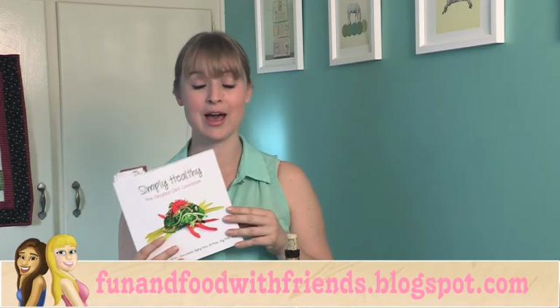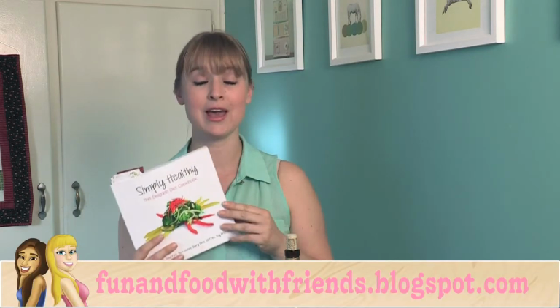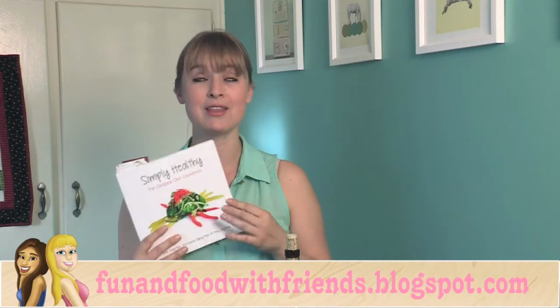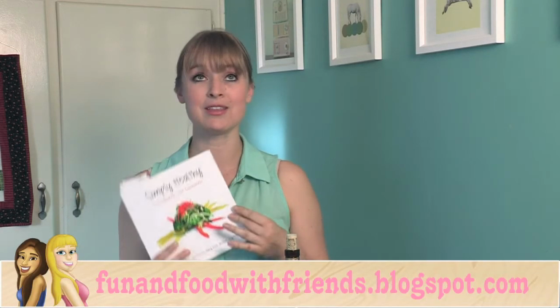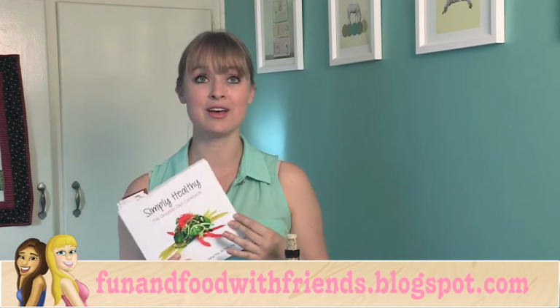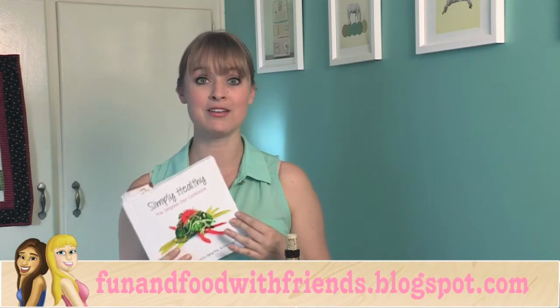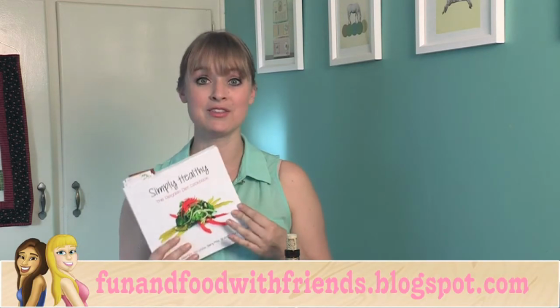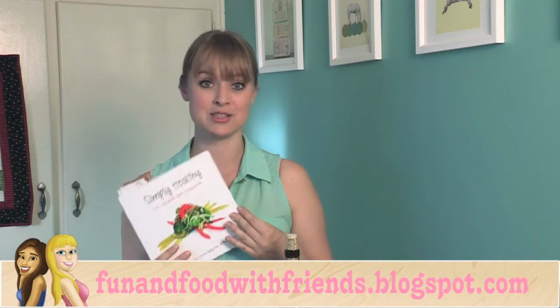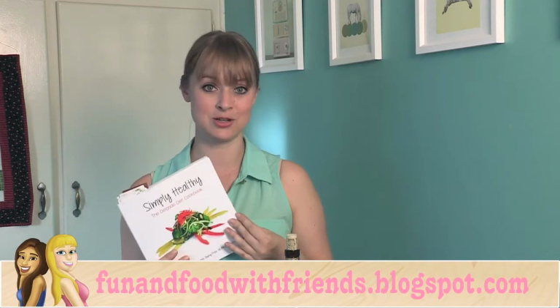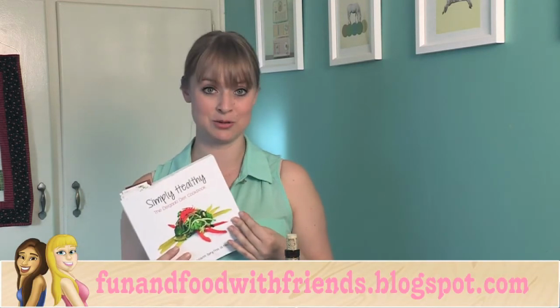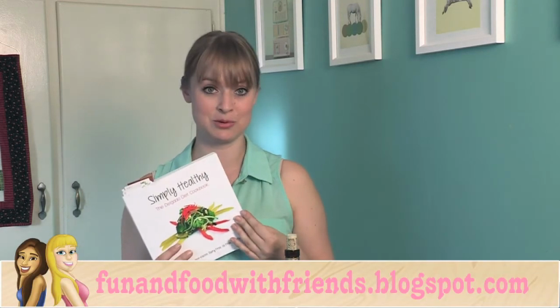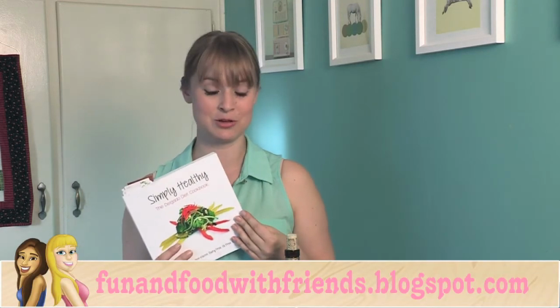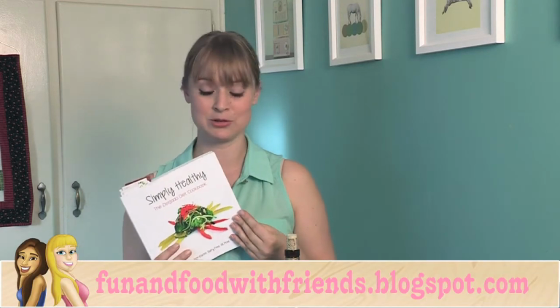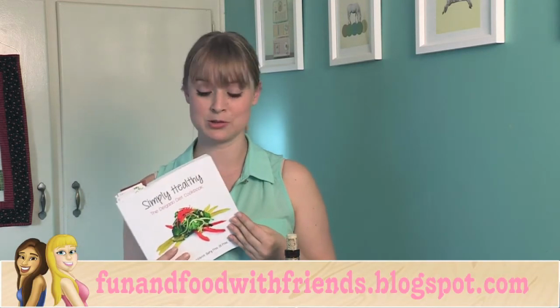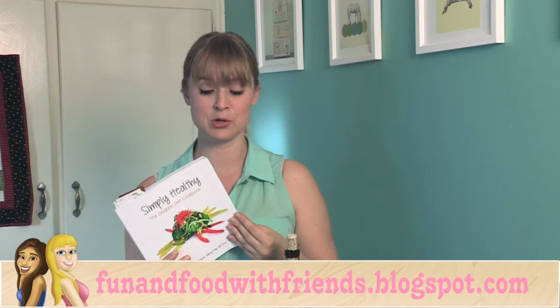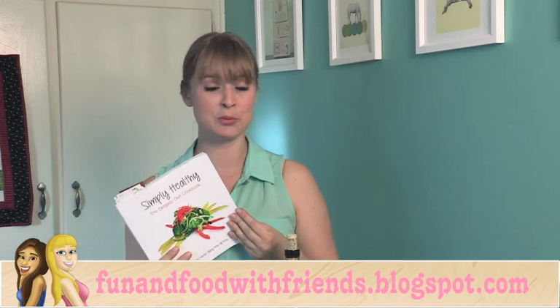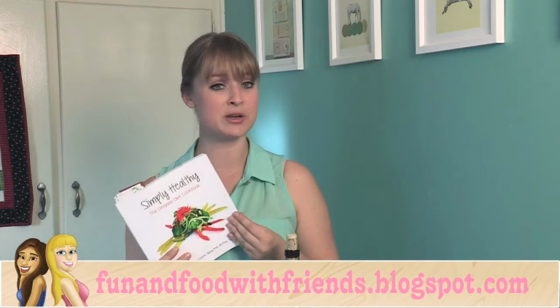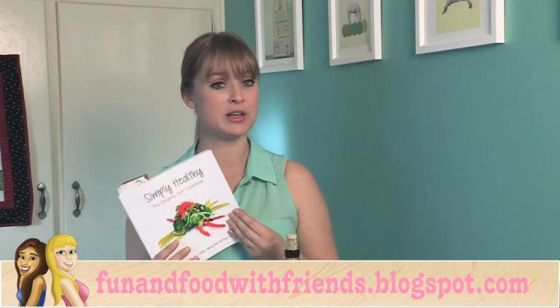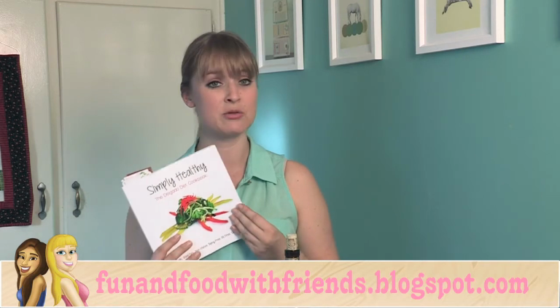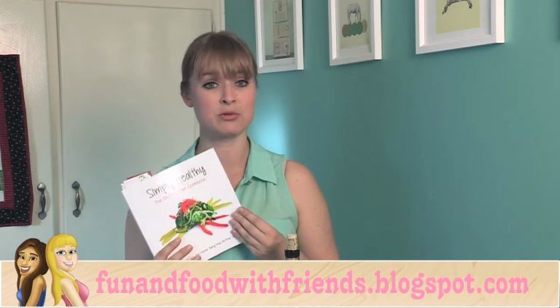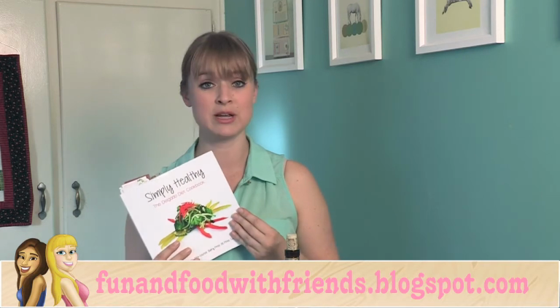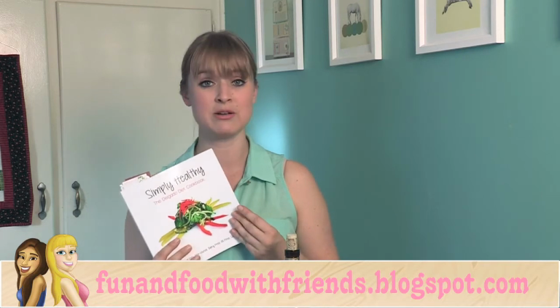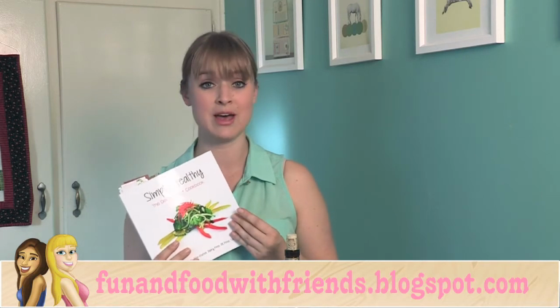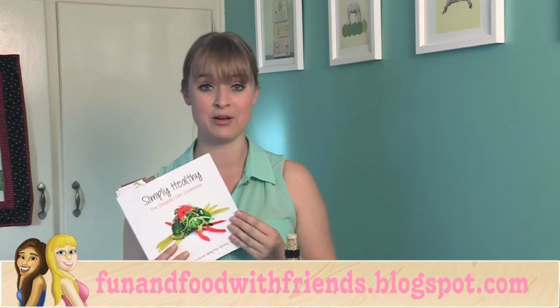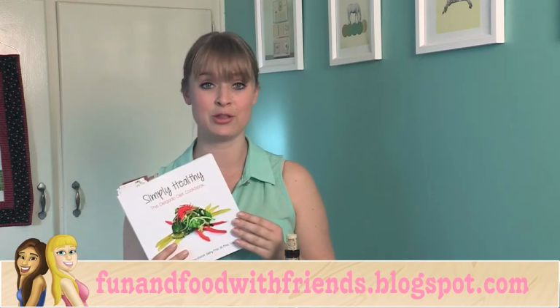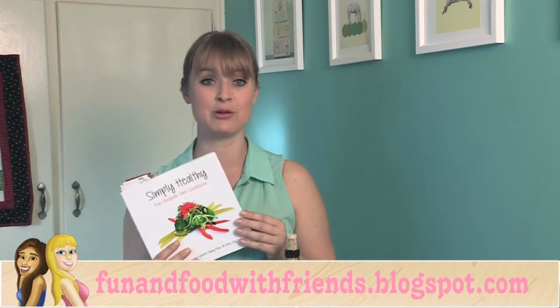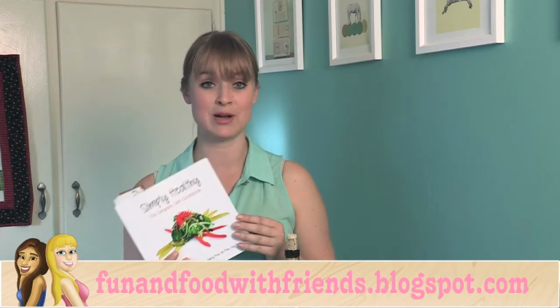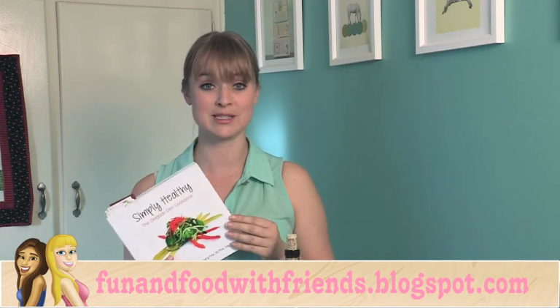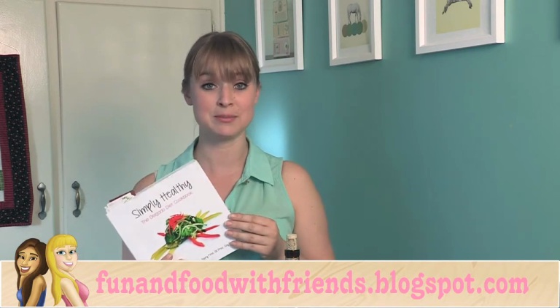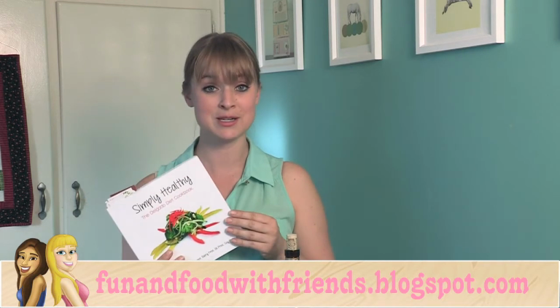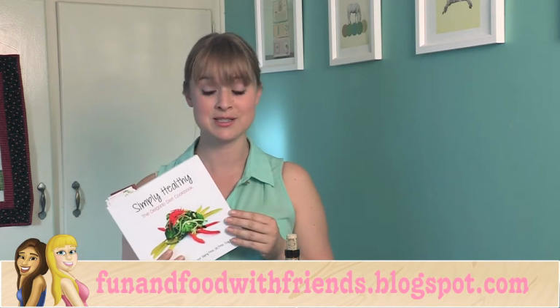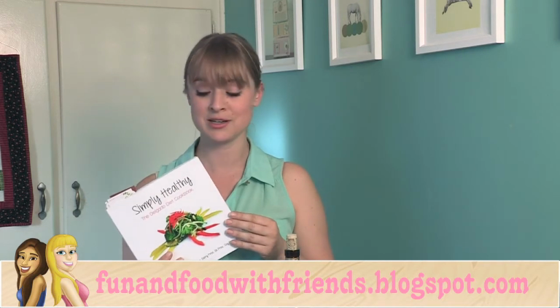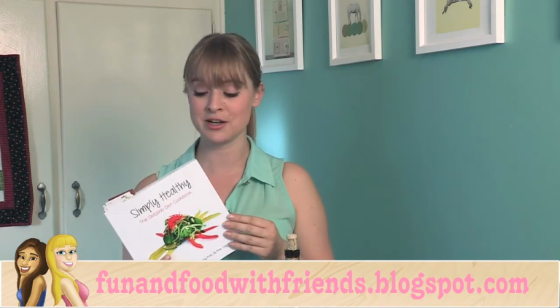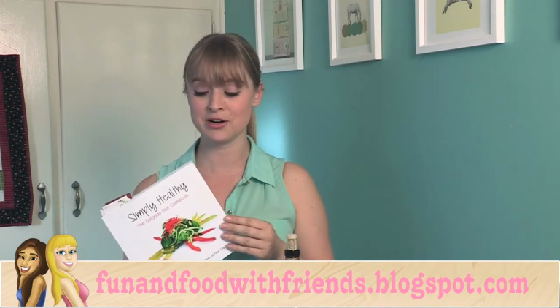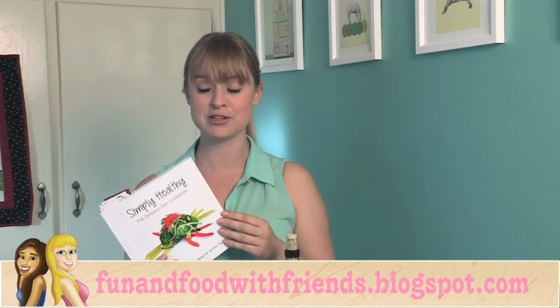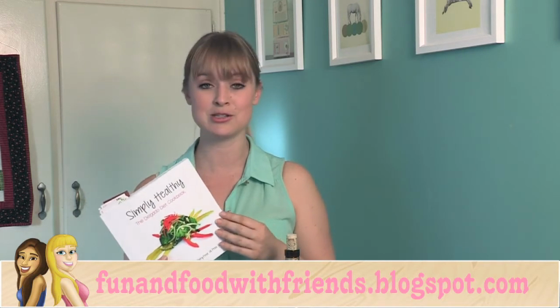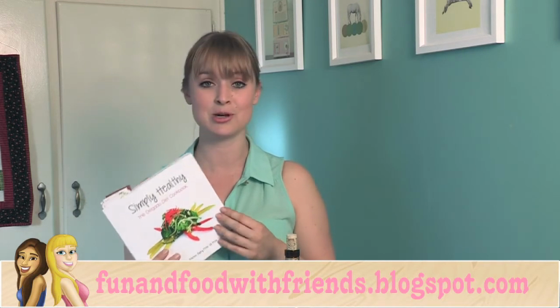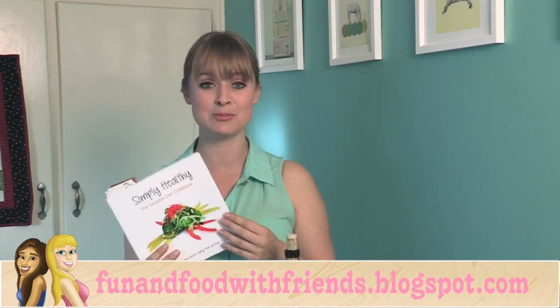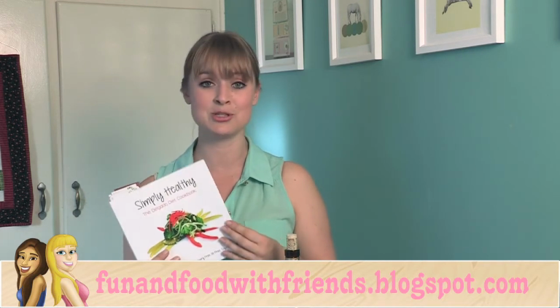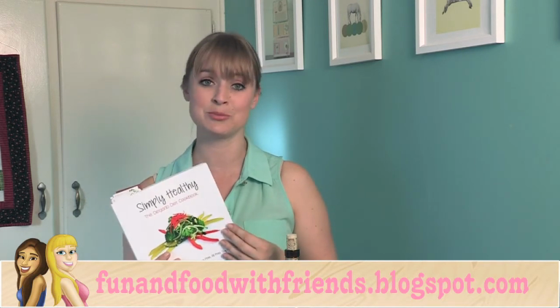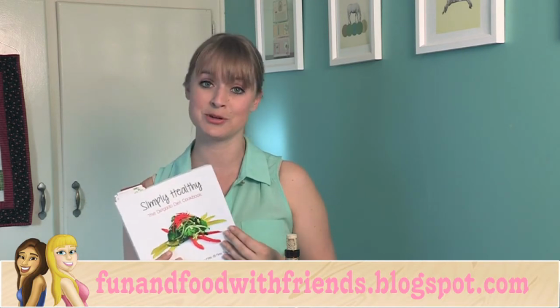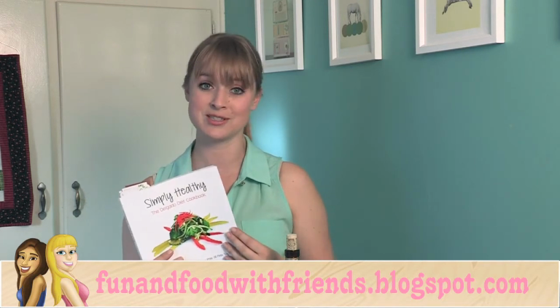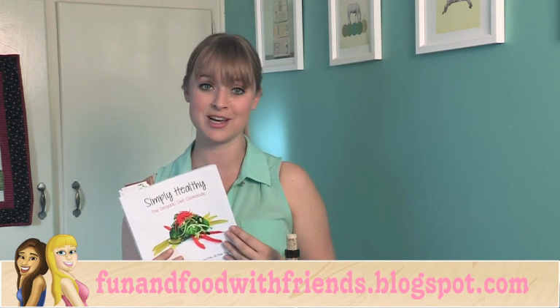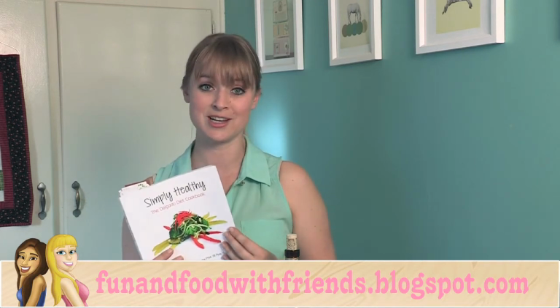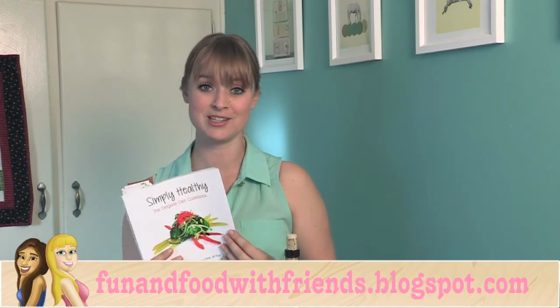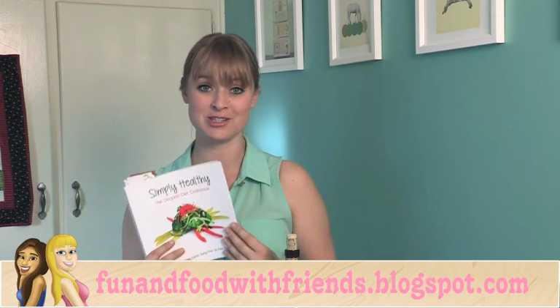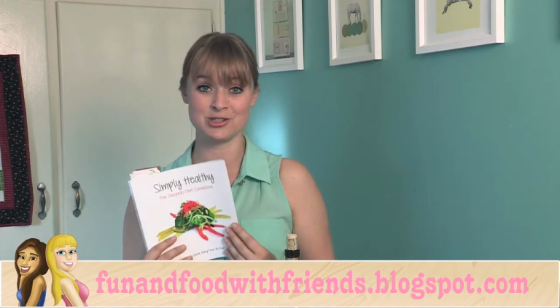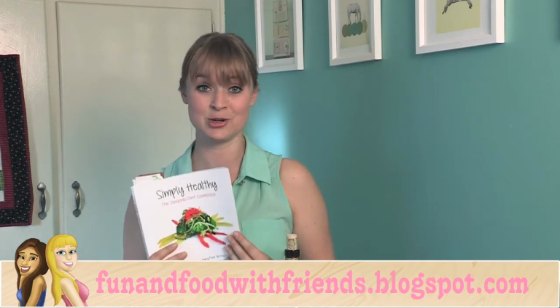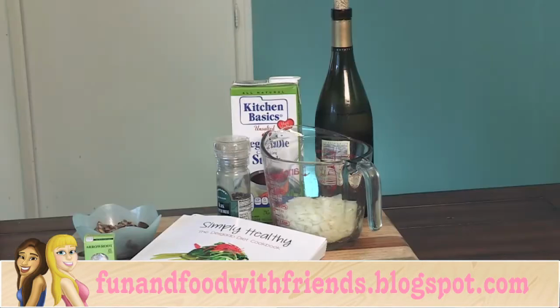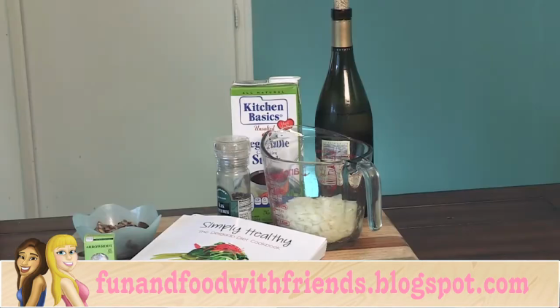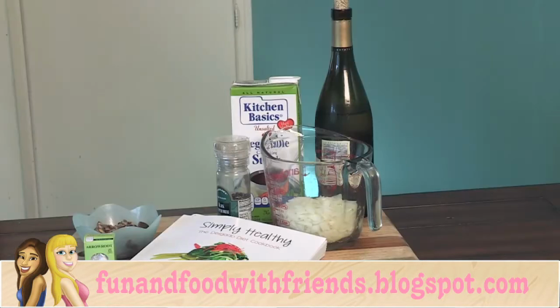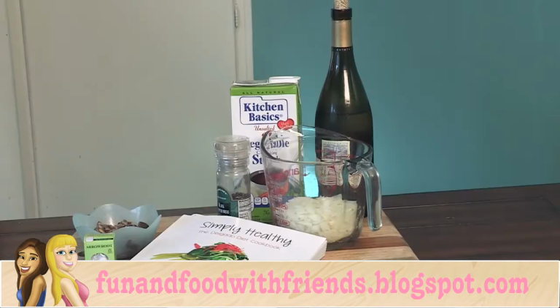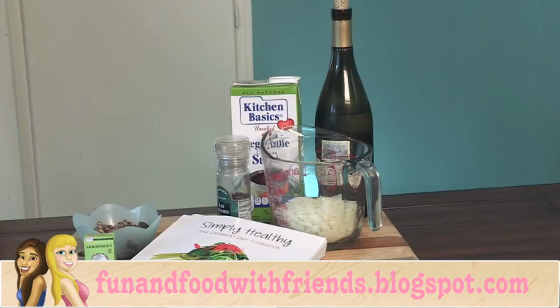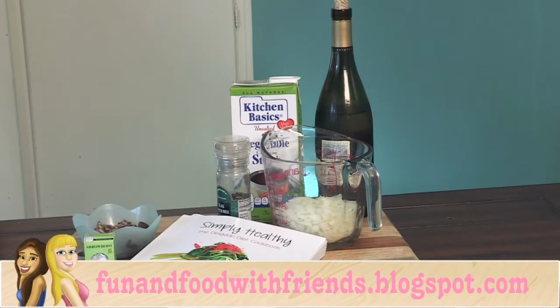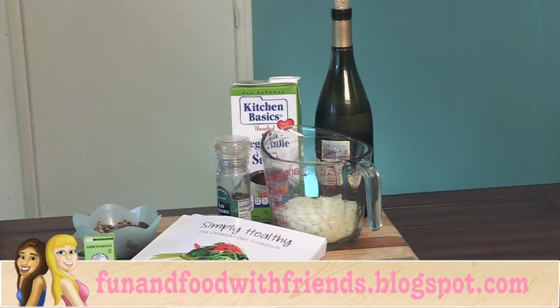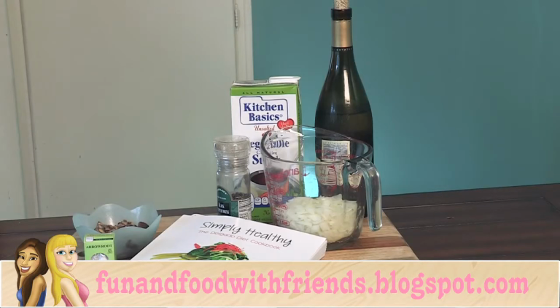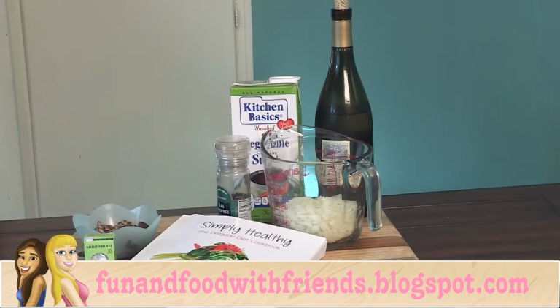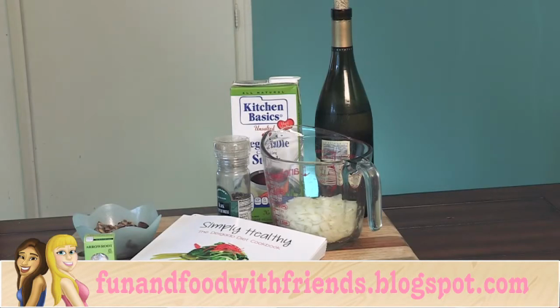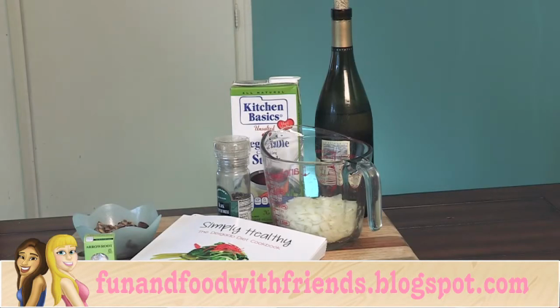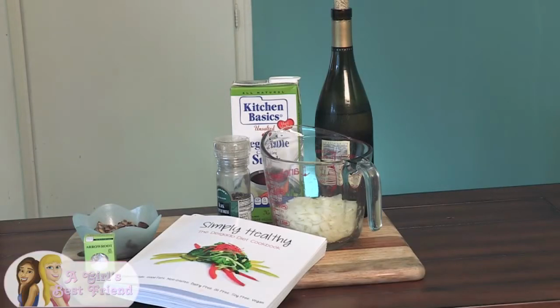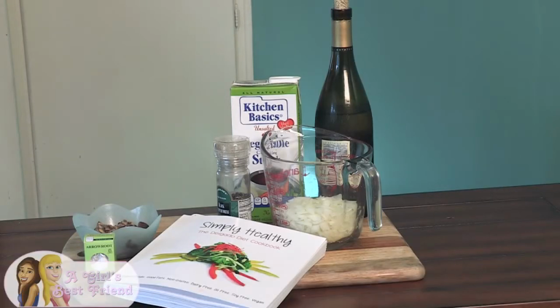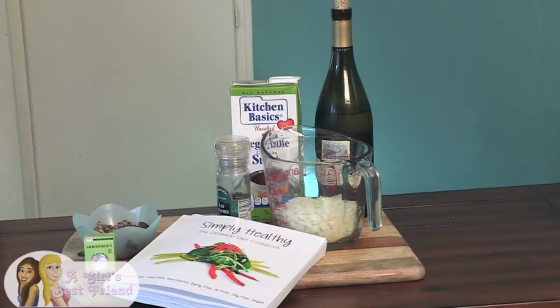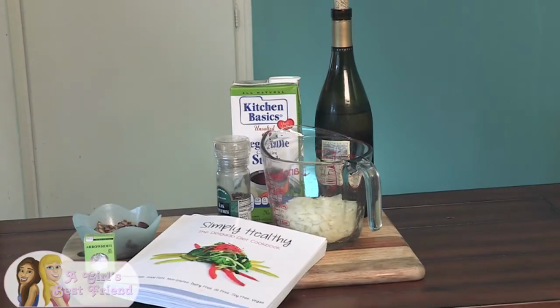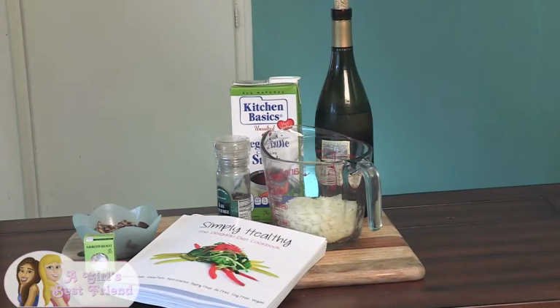I love this cookbook. There are so many great healthy recipes in here, so I'm super excited to show you one of them. For this recipe,